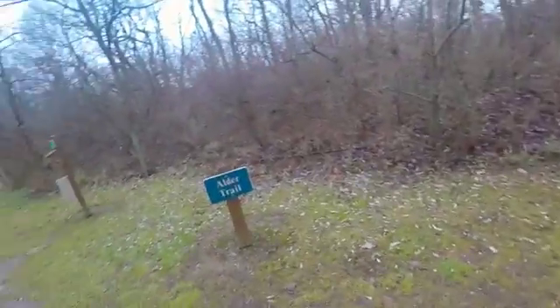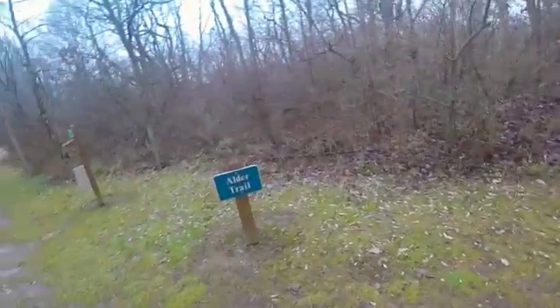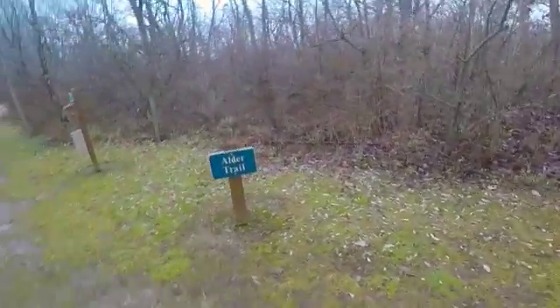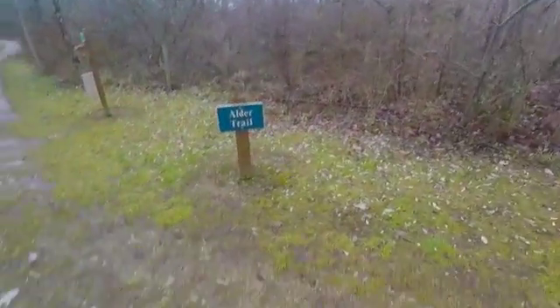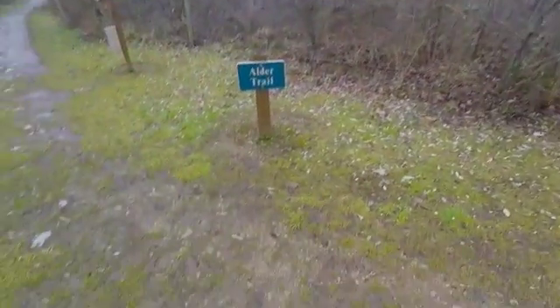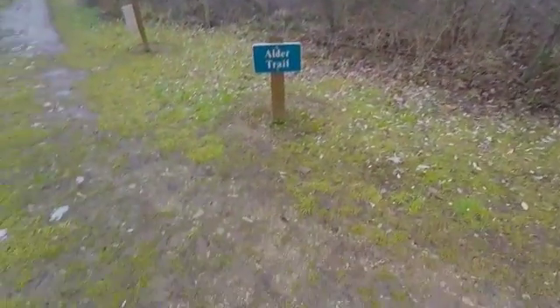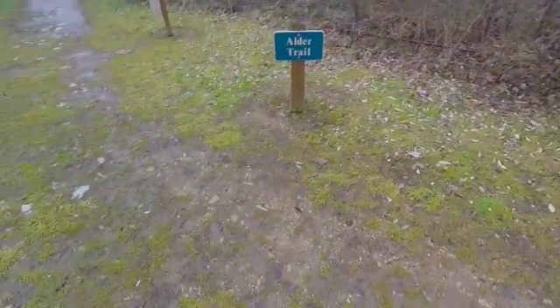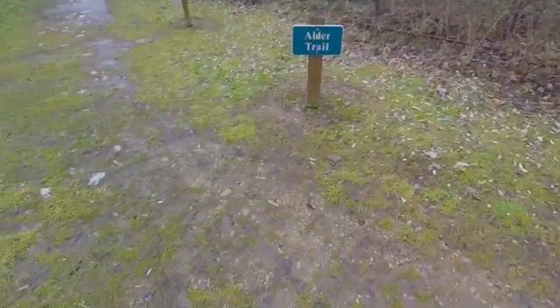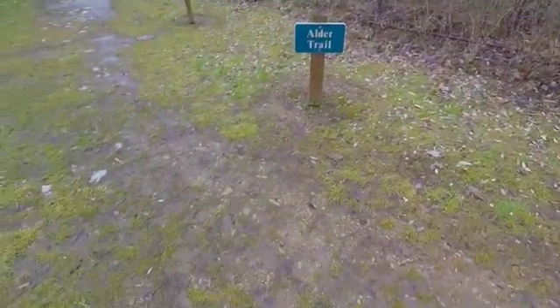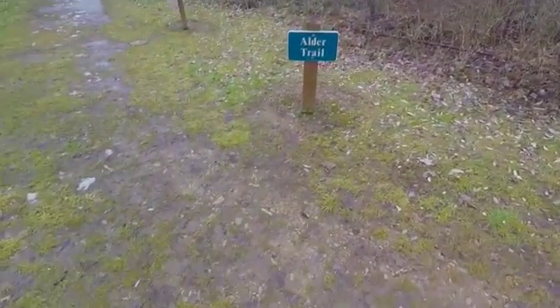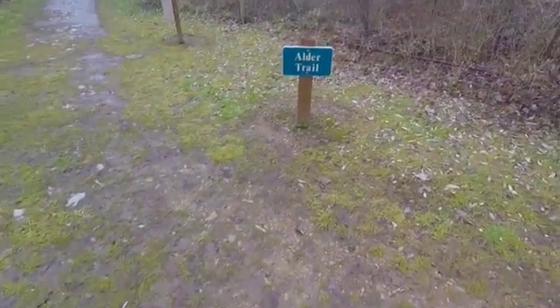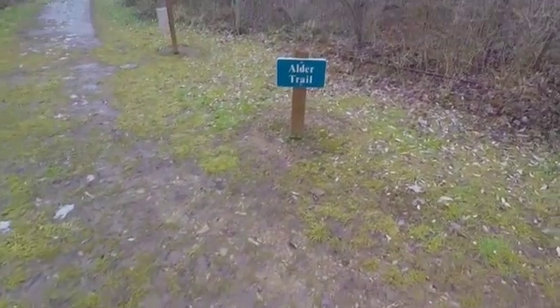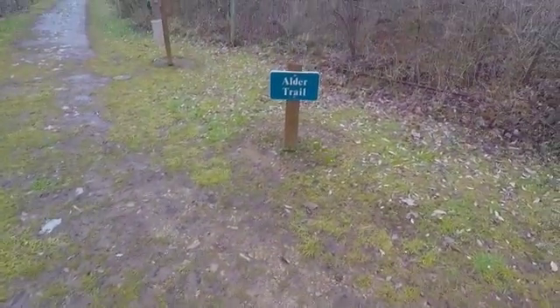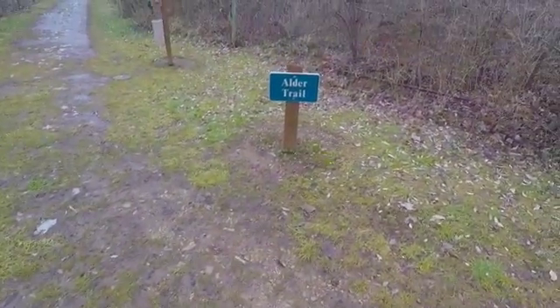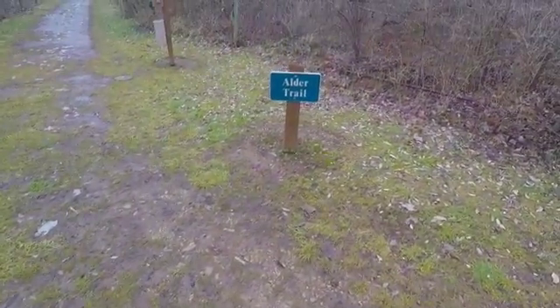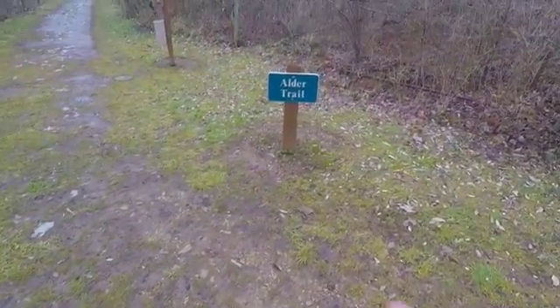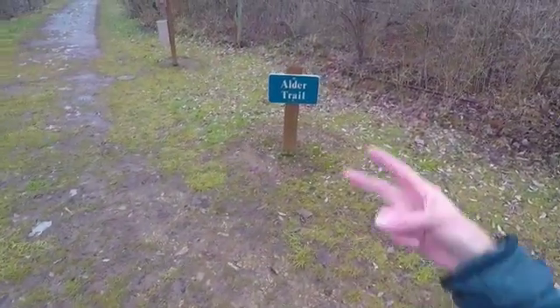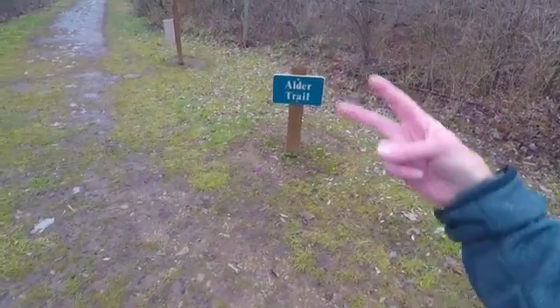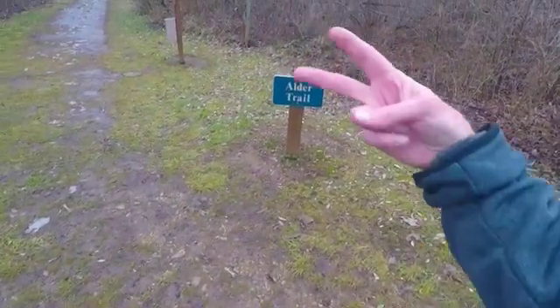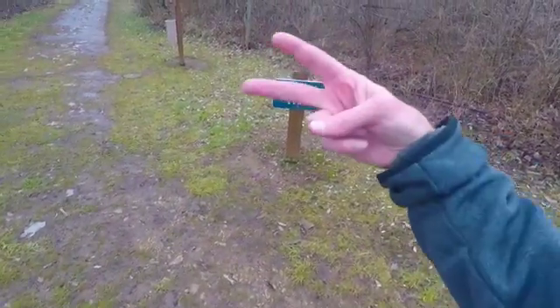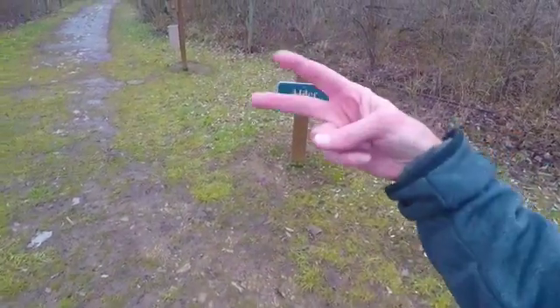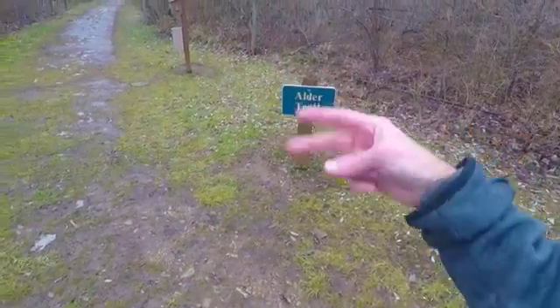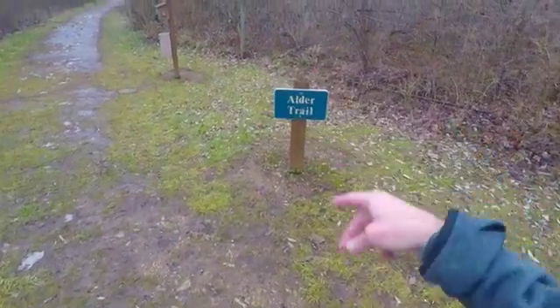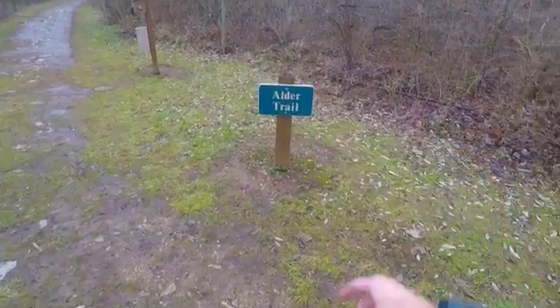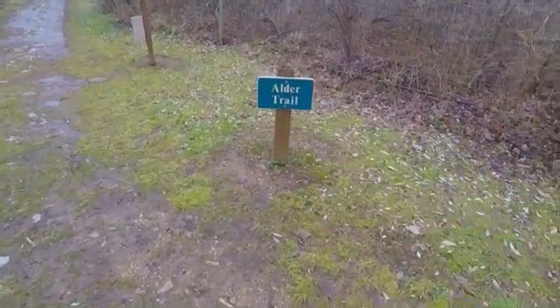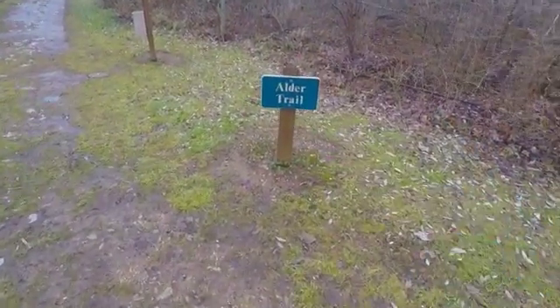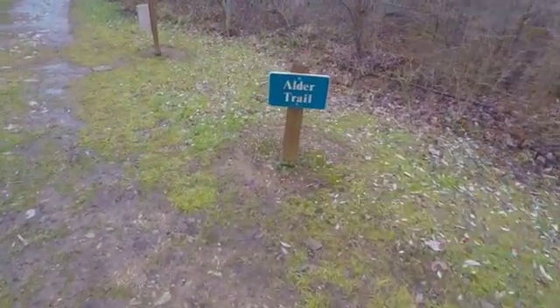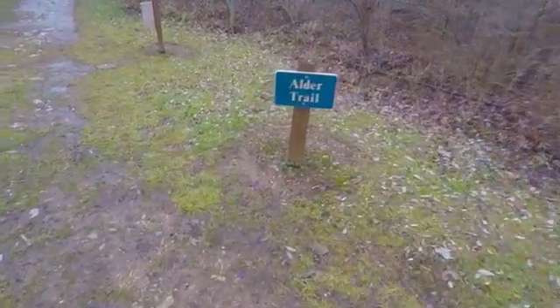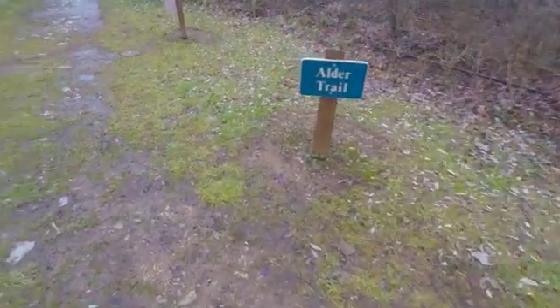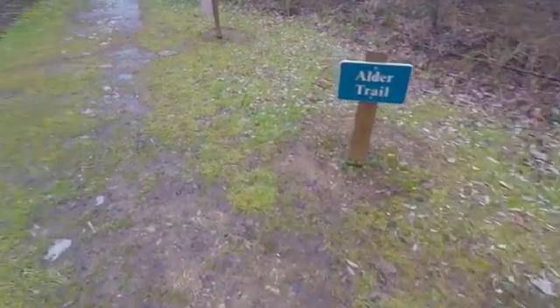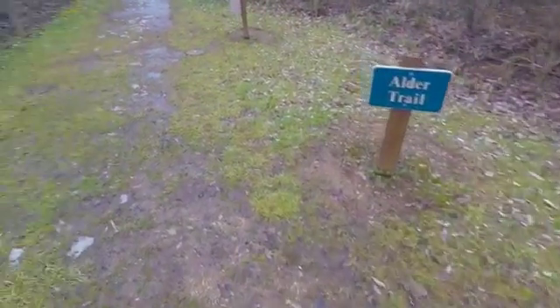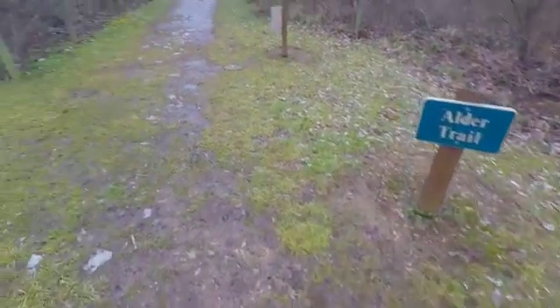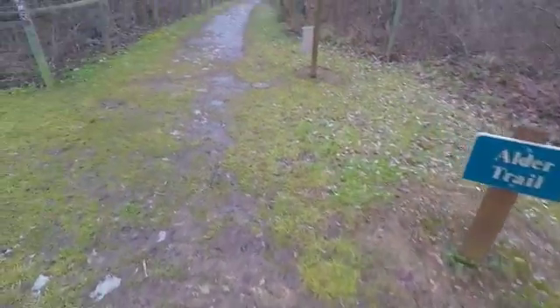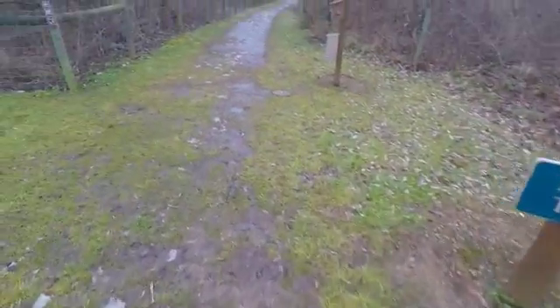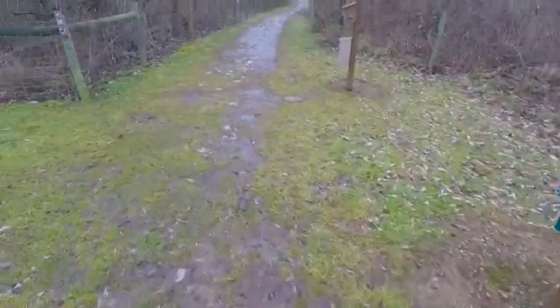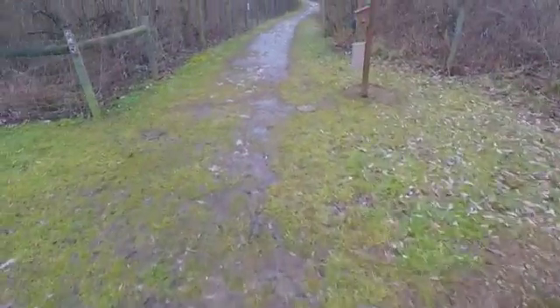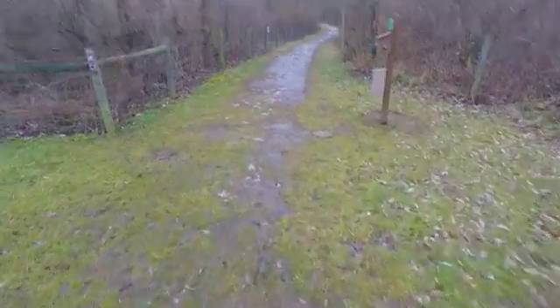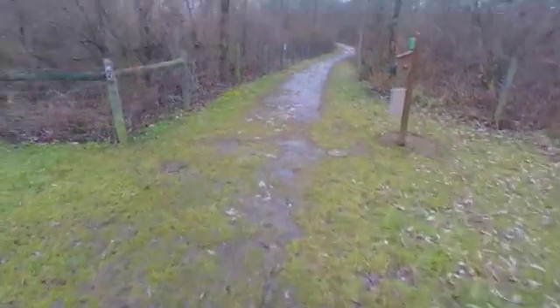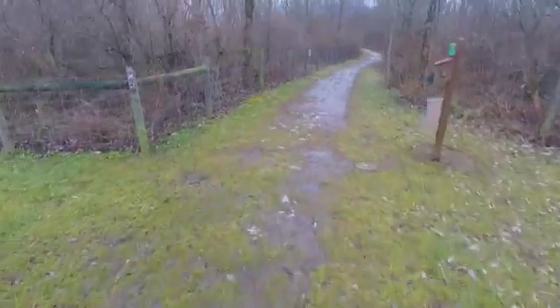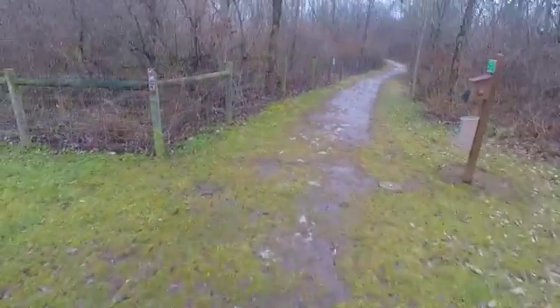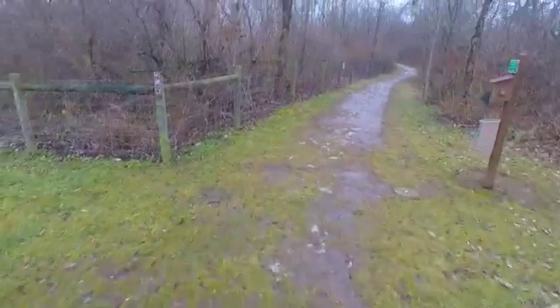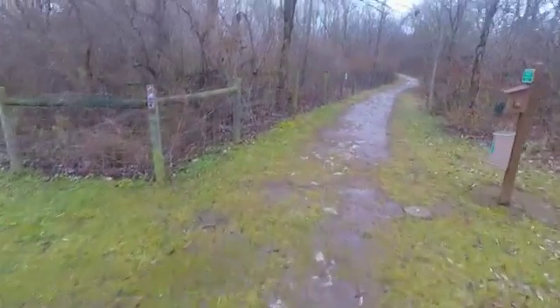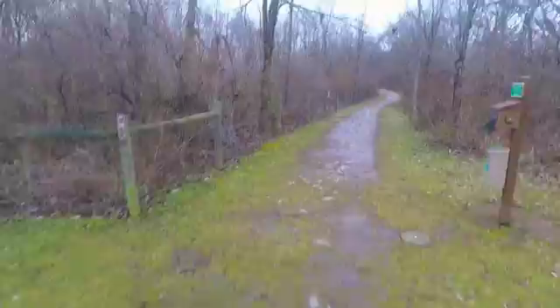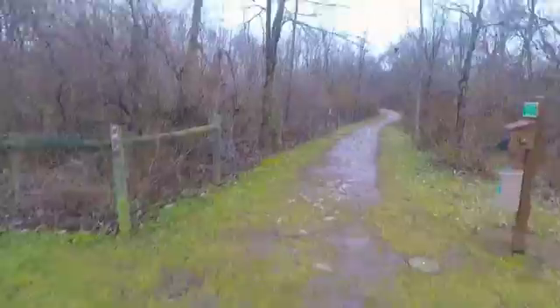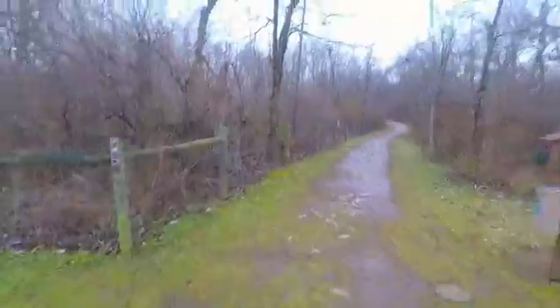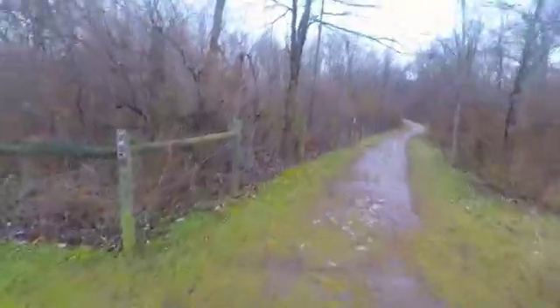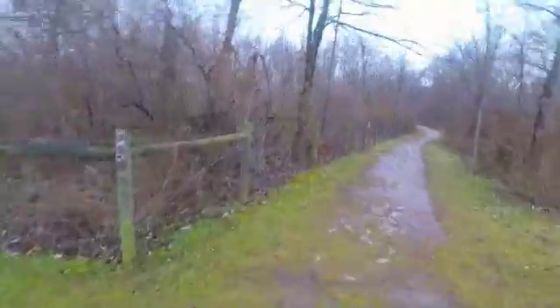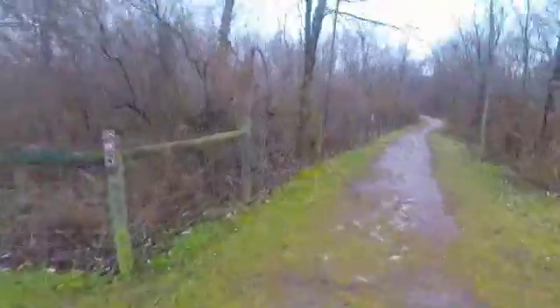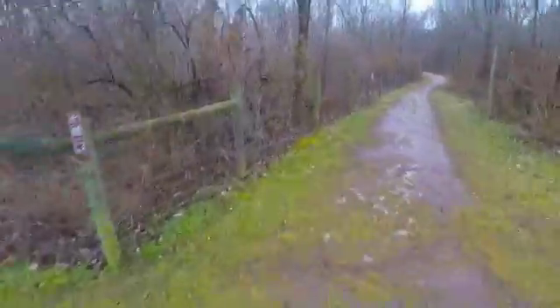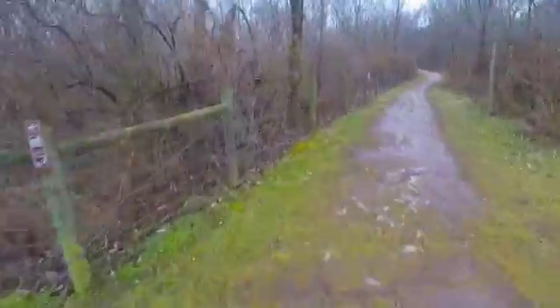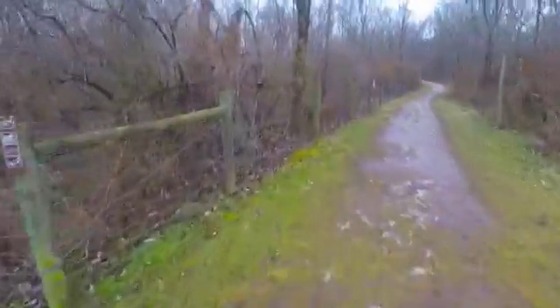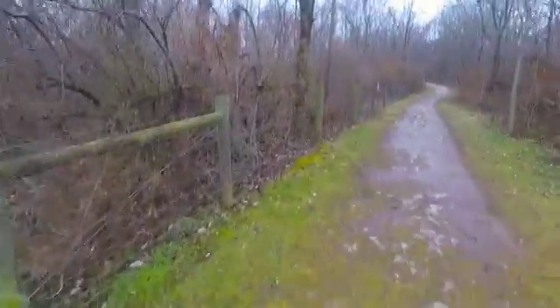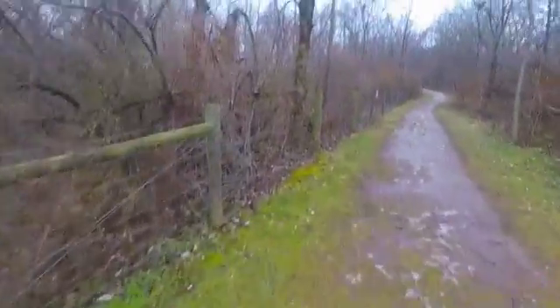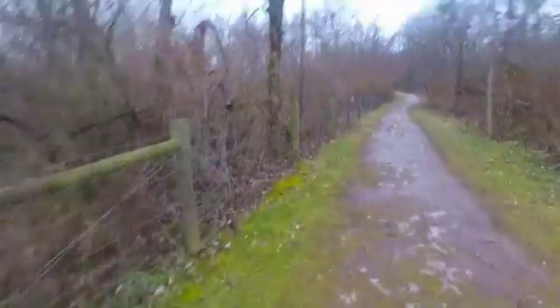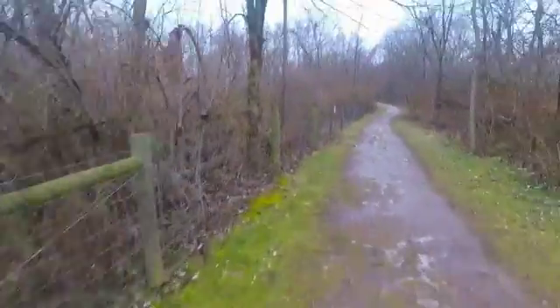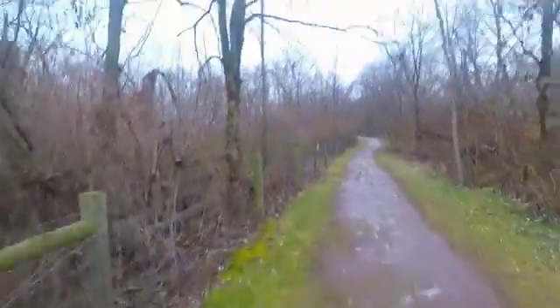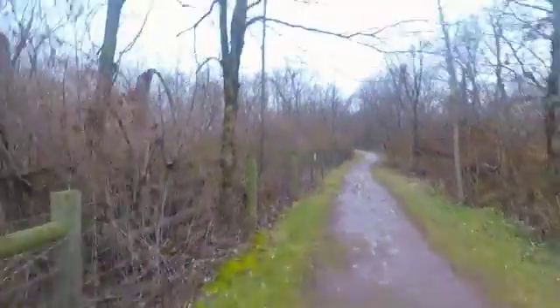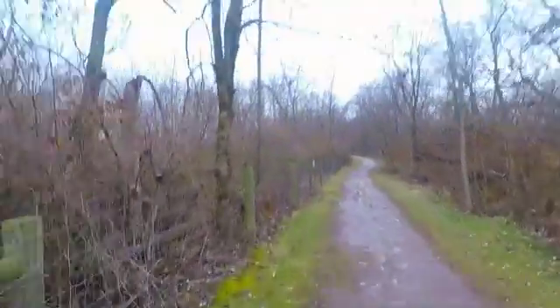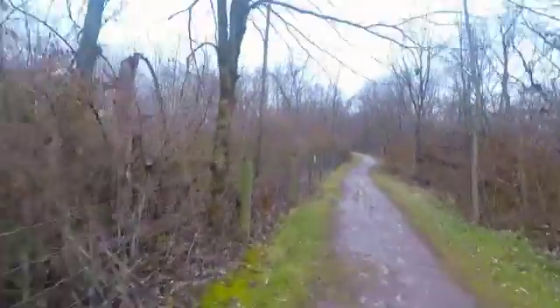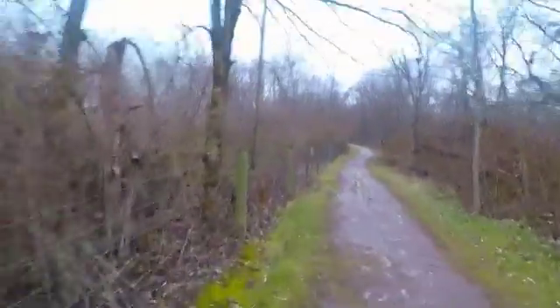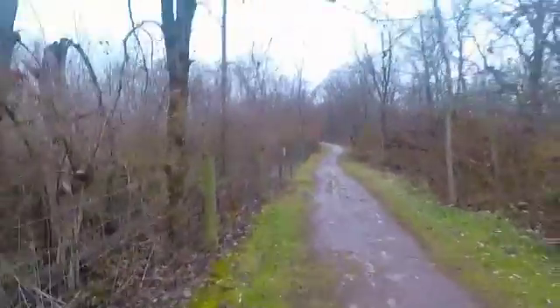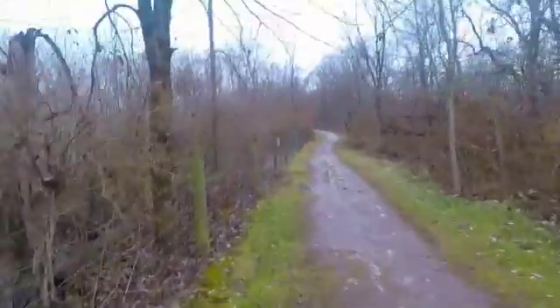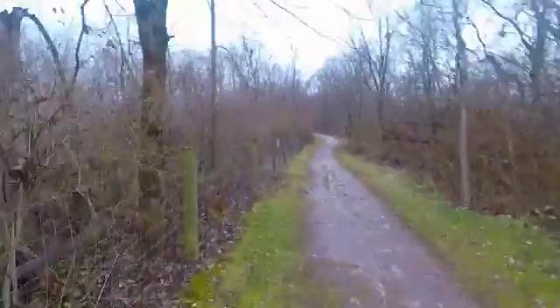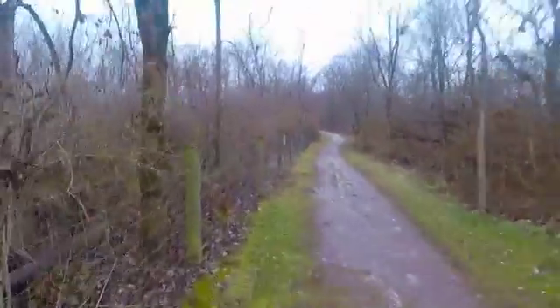This is the beginning of Part 2, the Alder Trail. It goes next to the river.